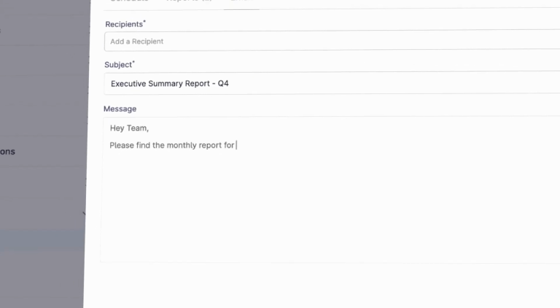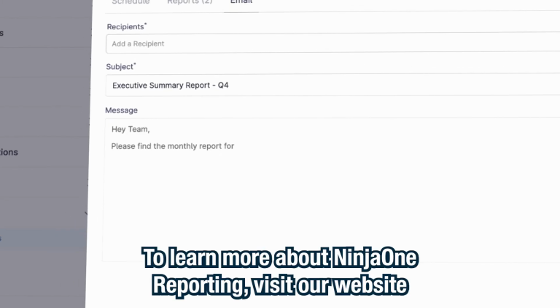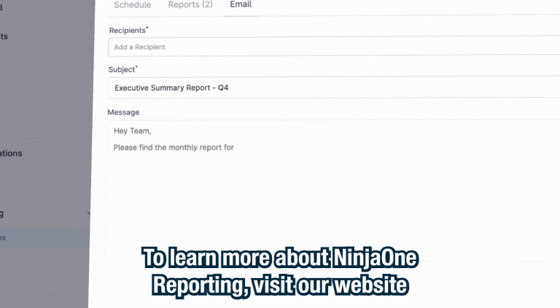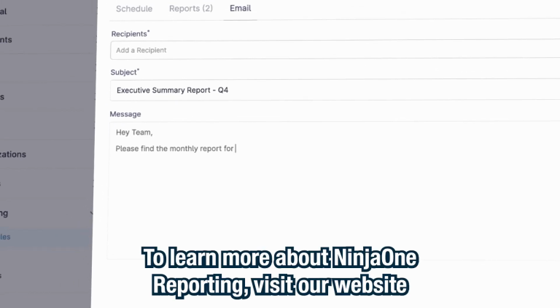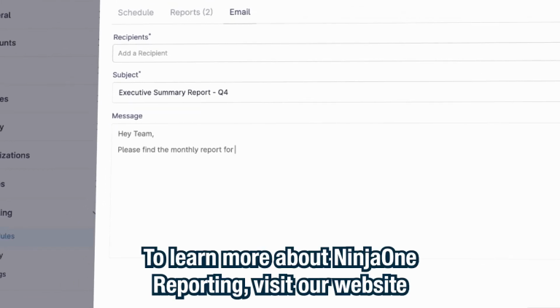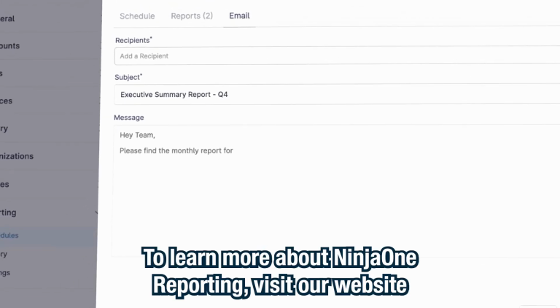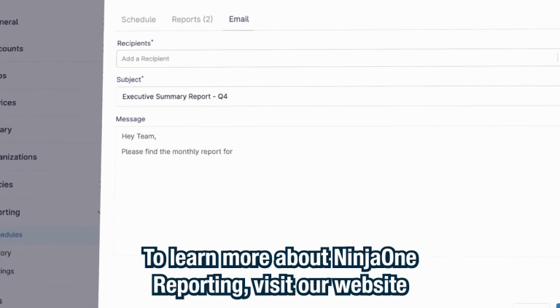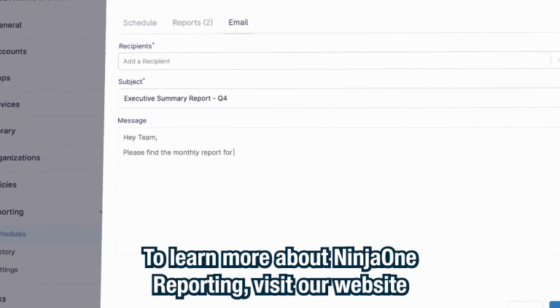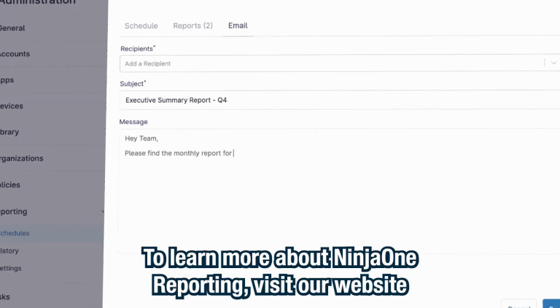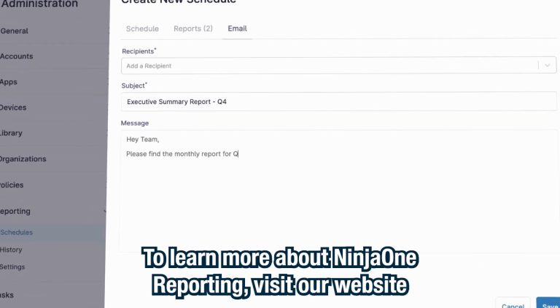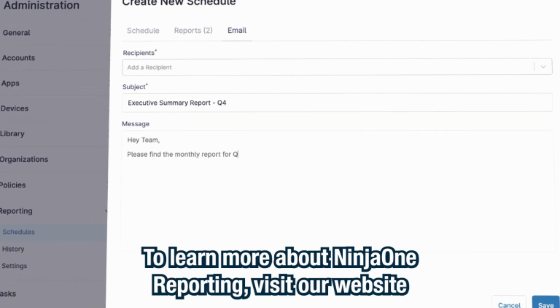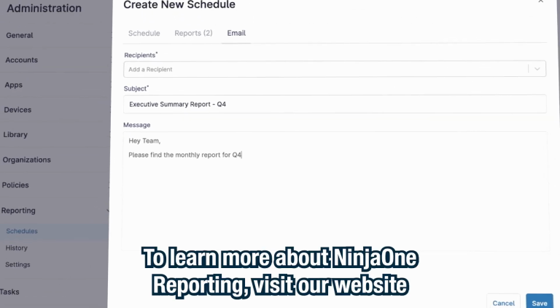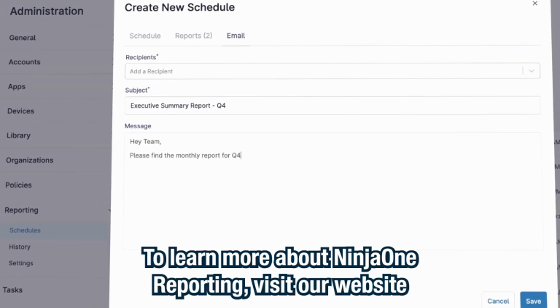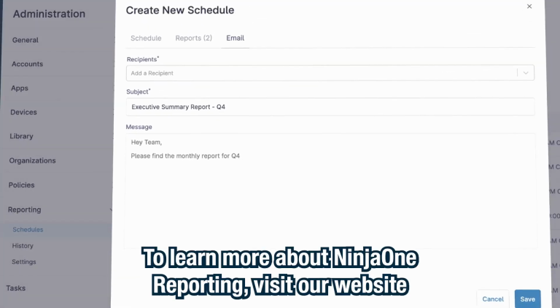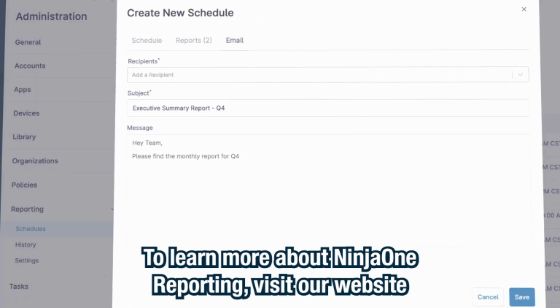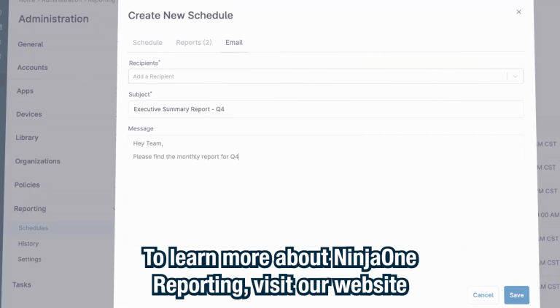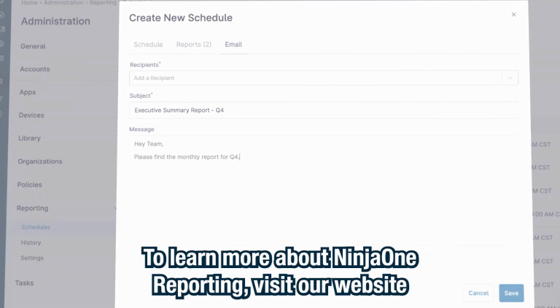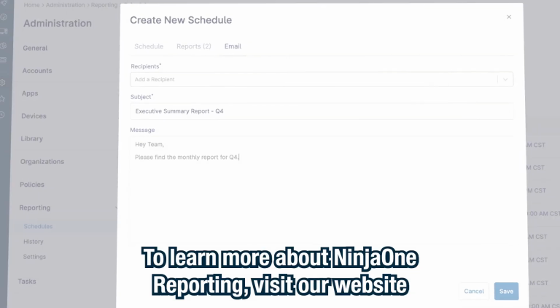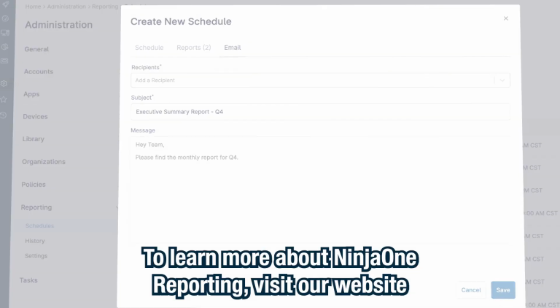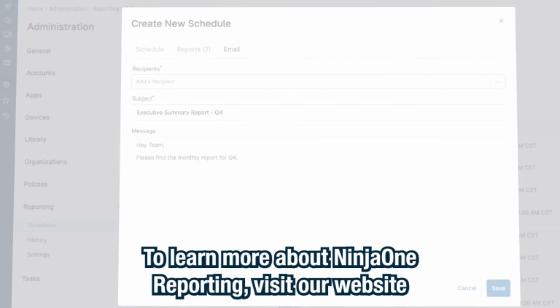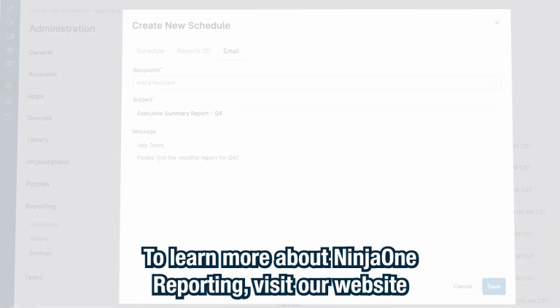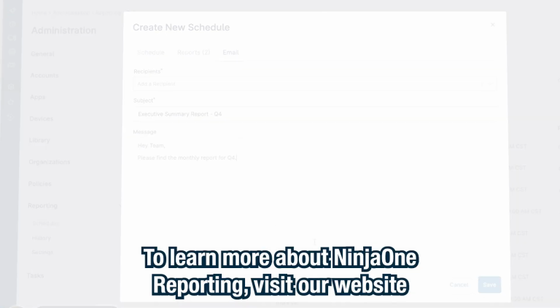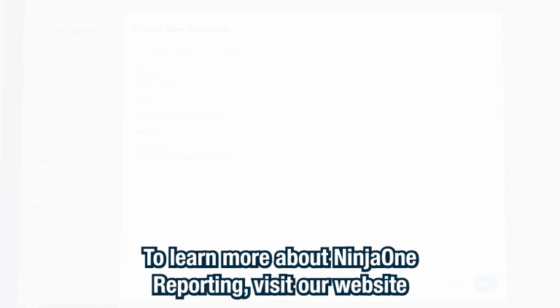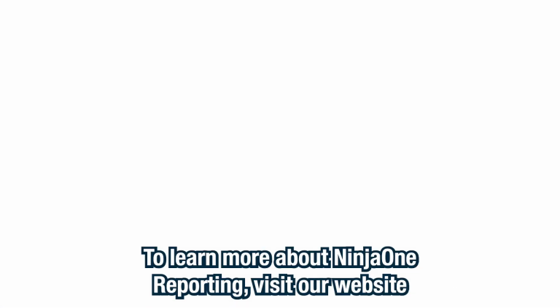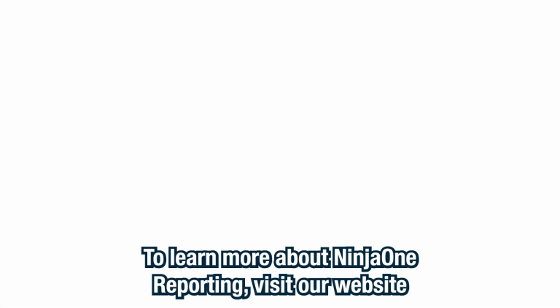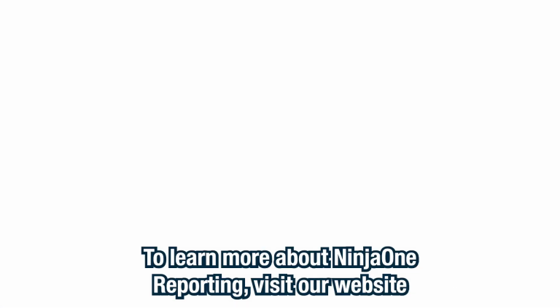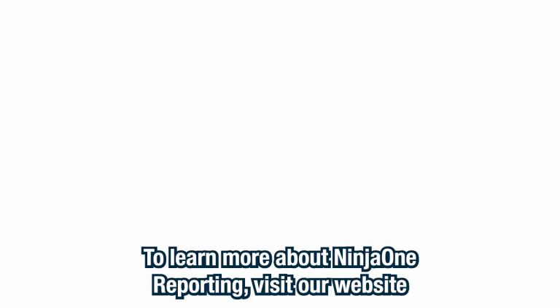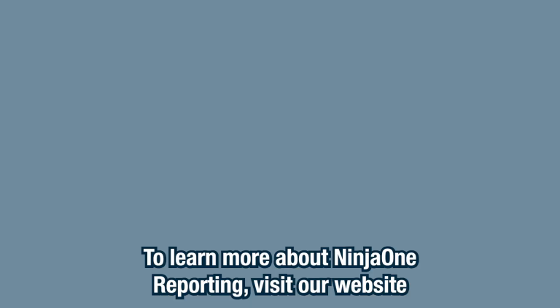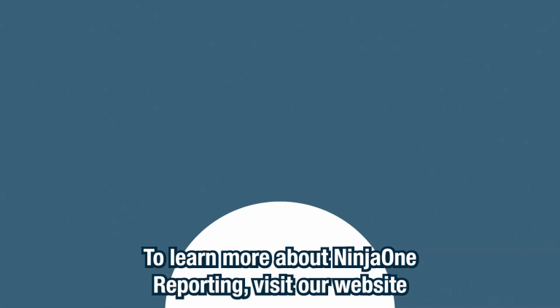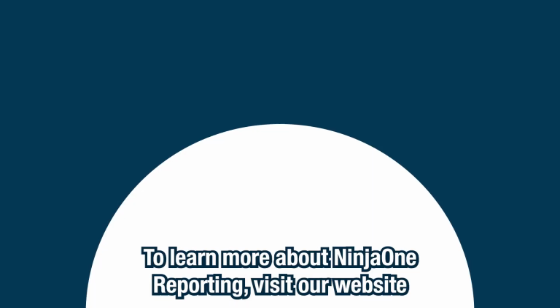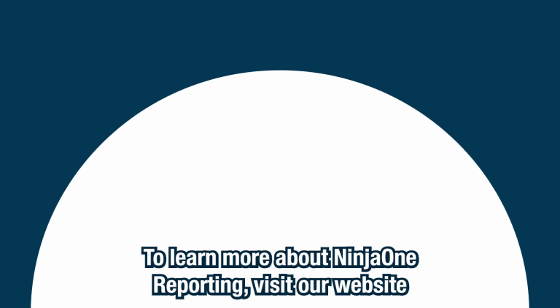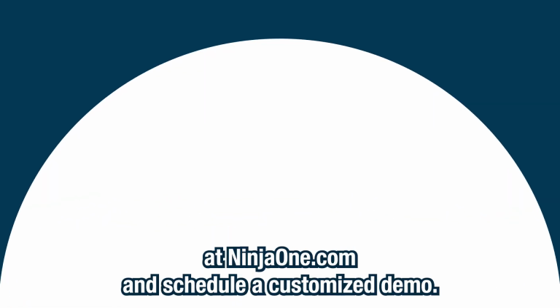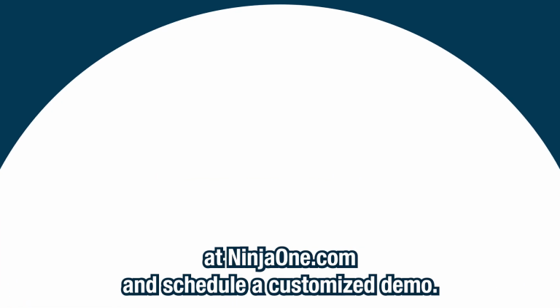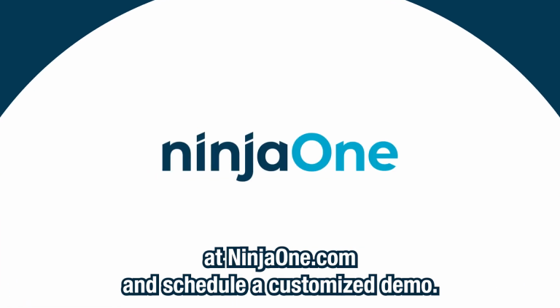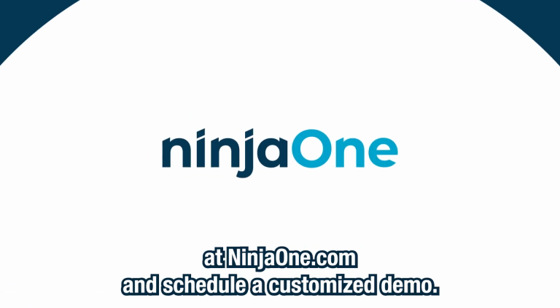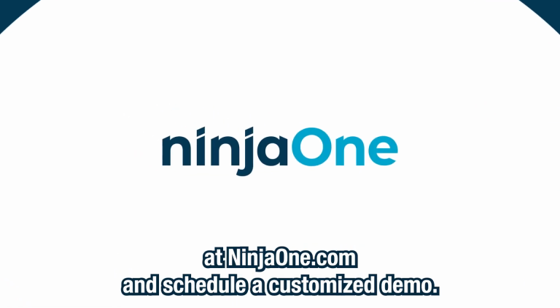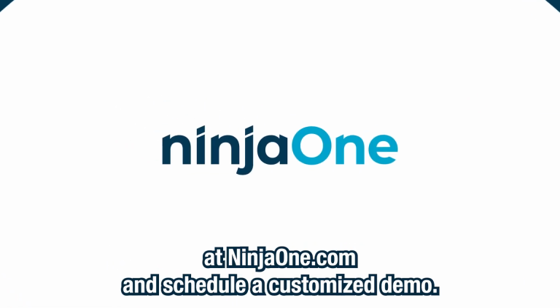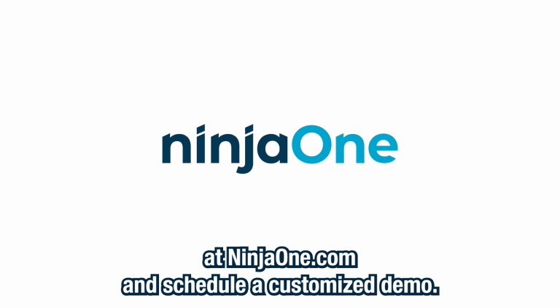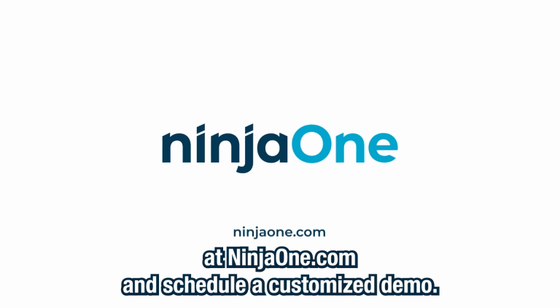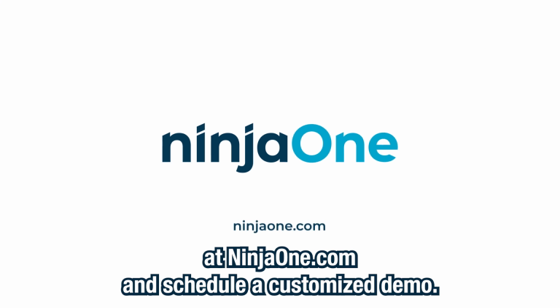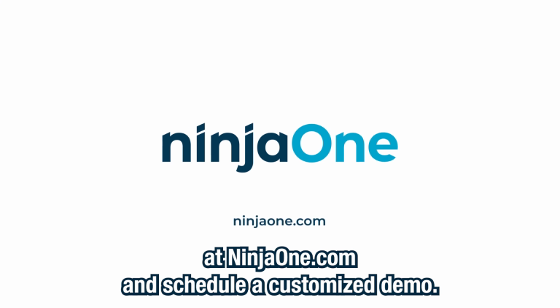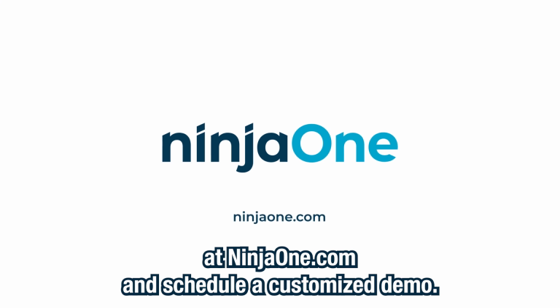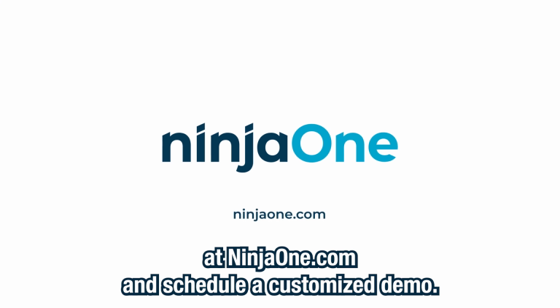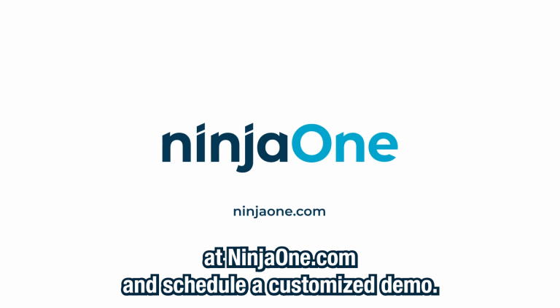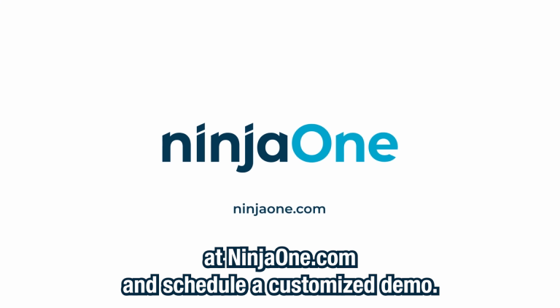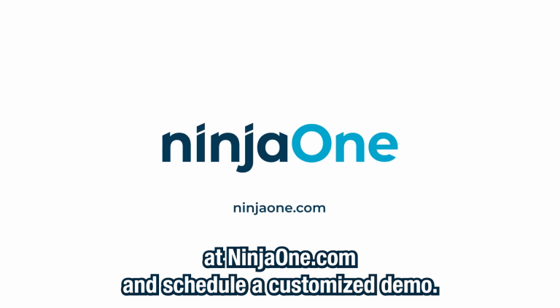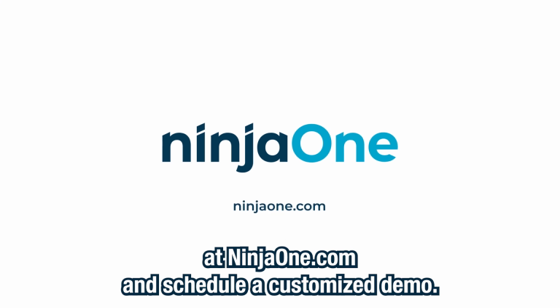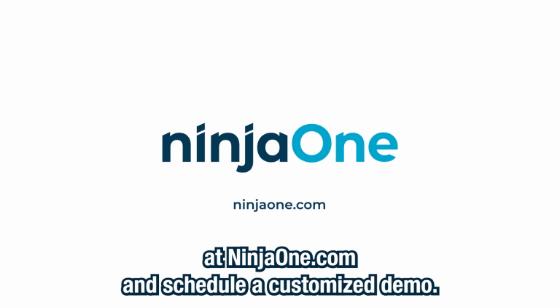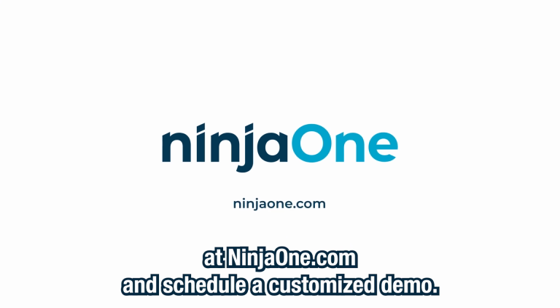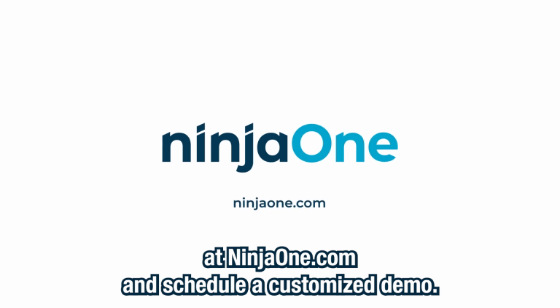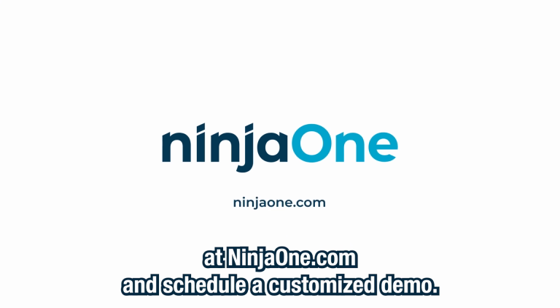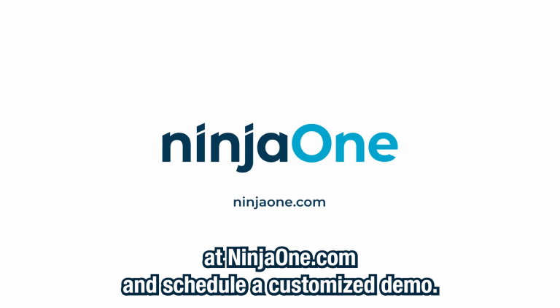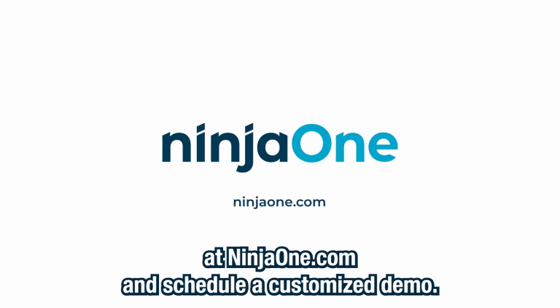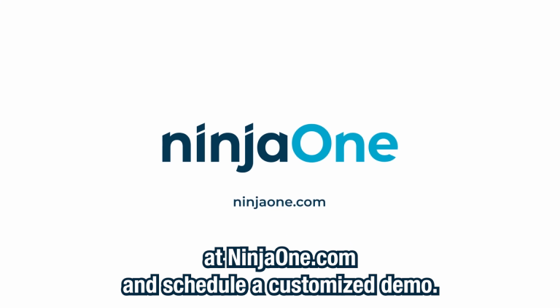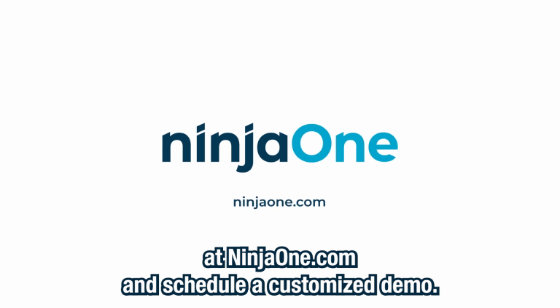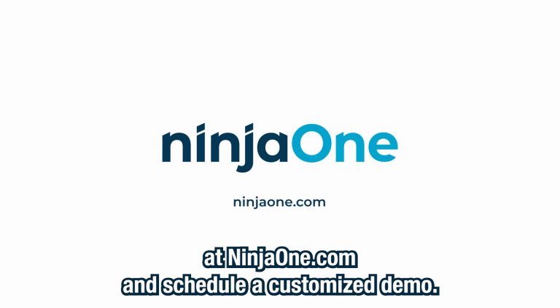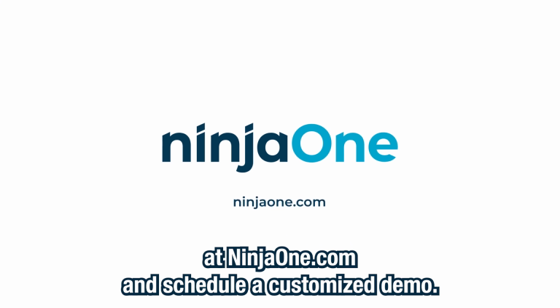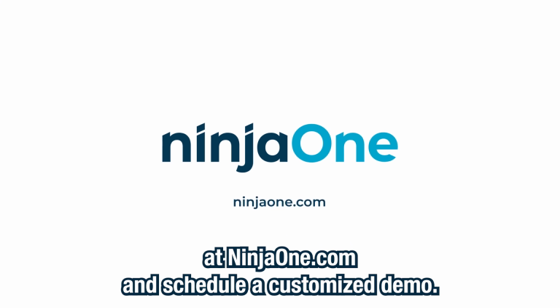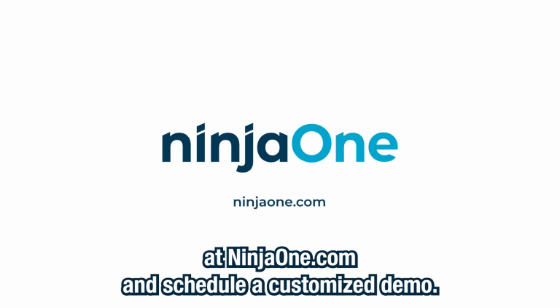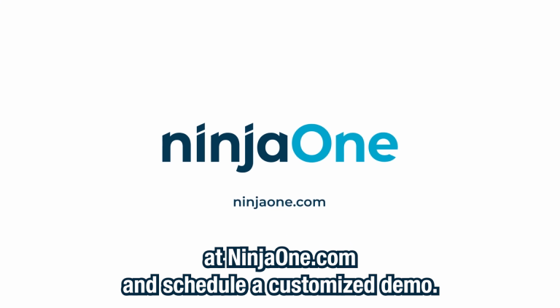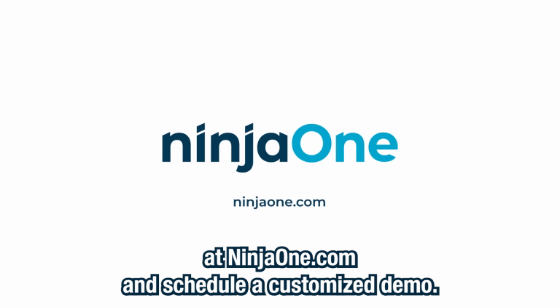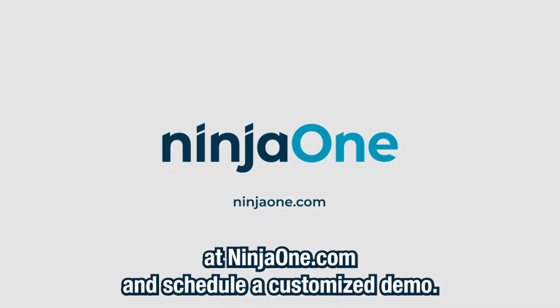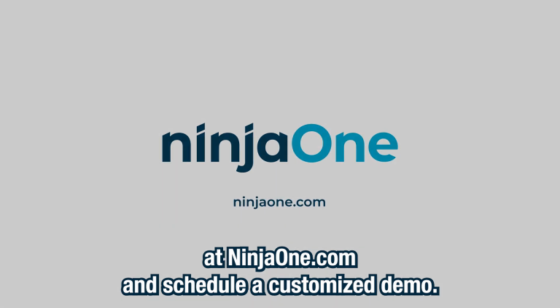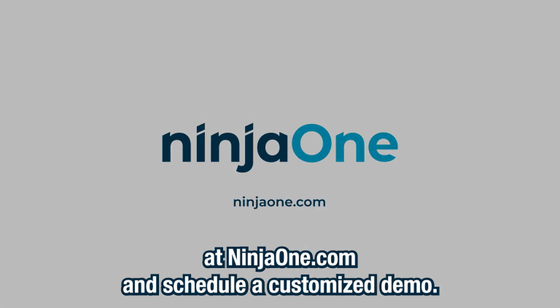To learn more about NinjaOne reporting, visit our website at NinjaOne.com and schedule a customized demo.